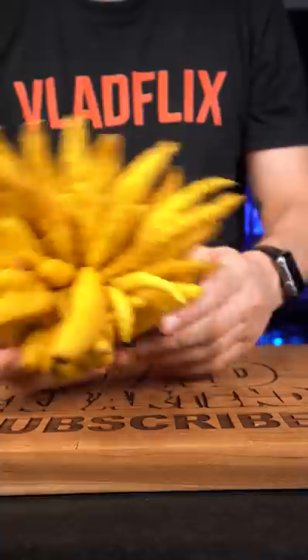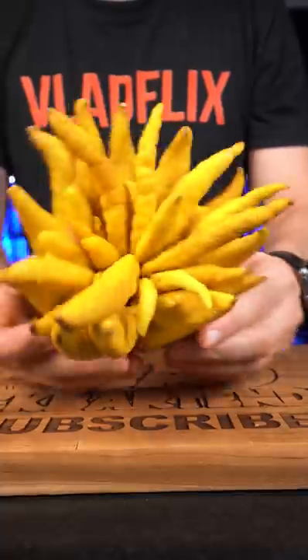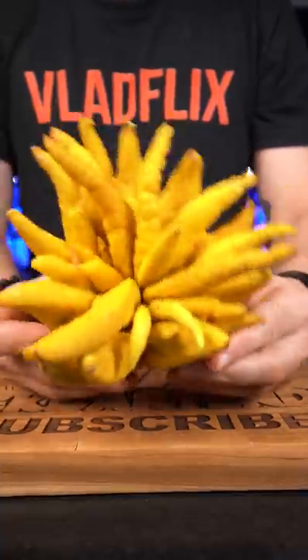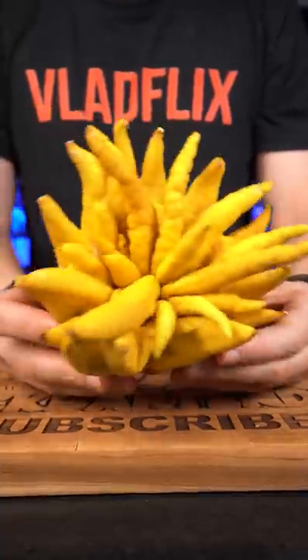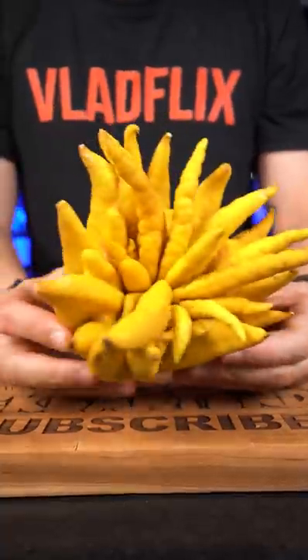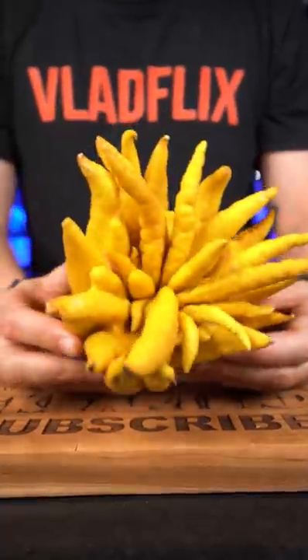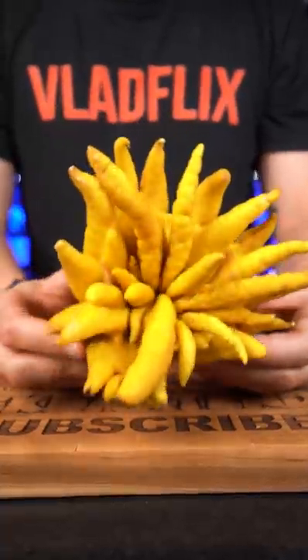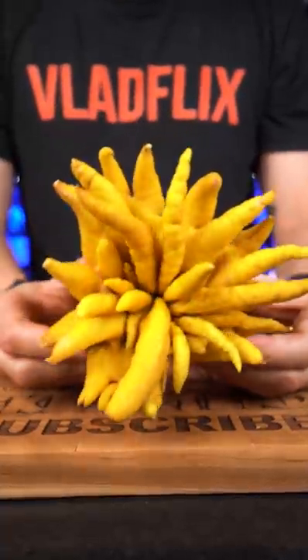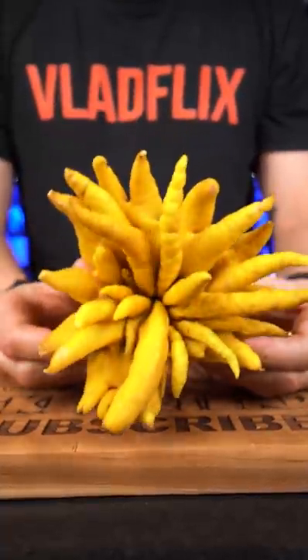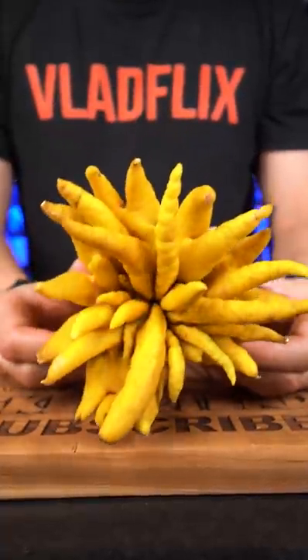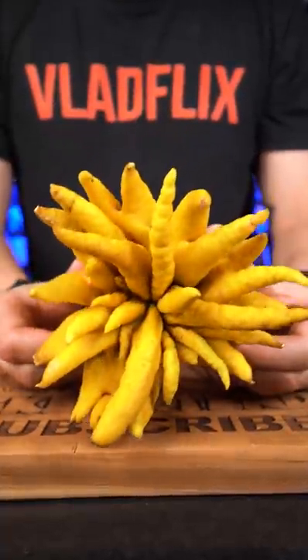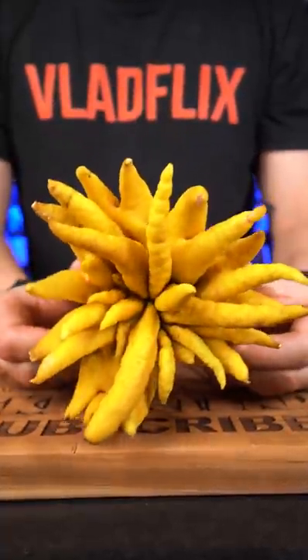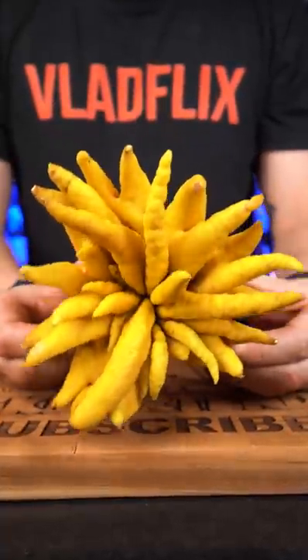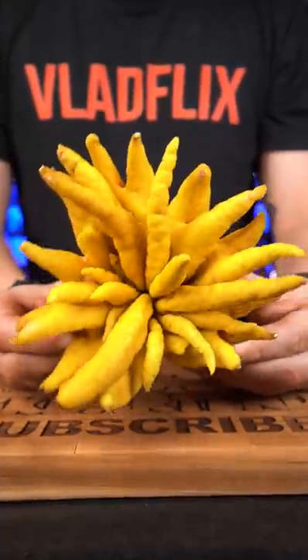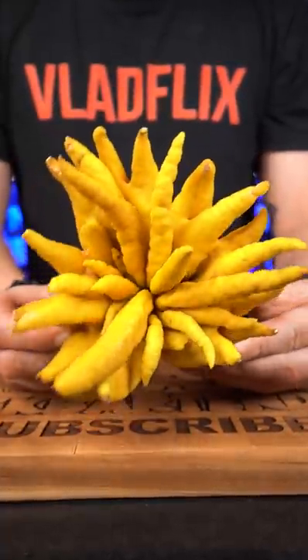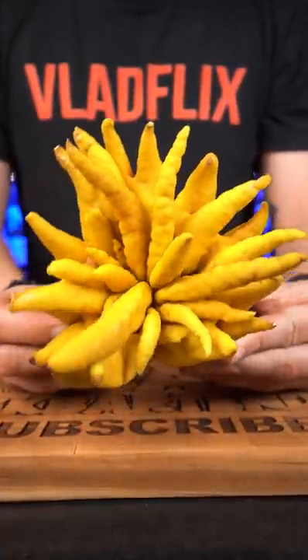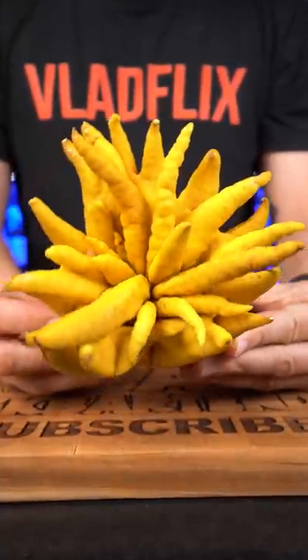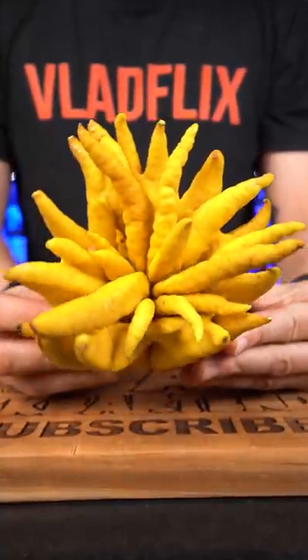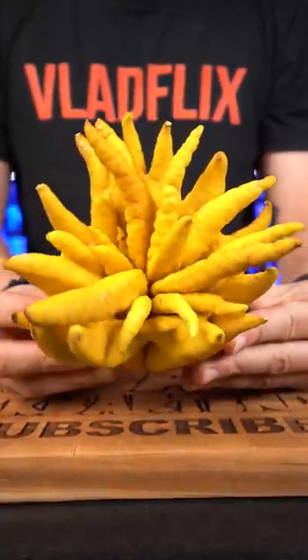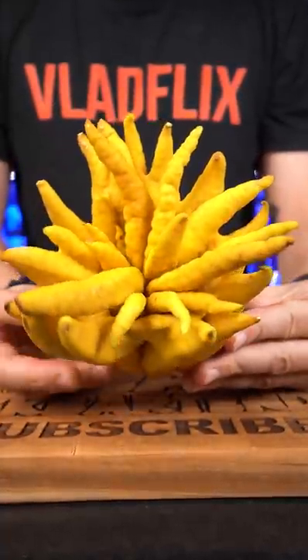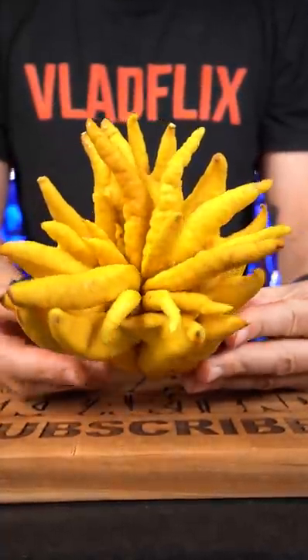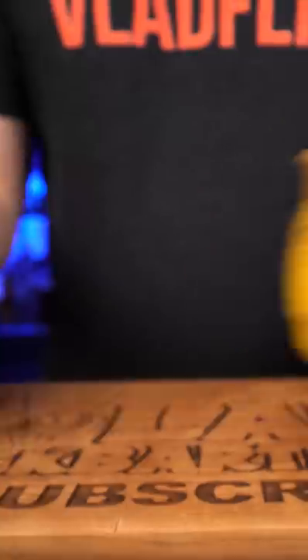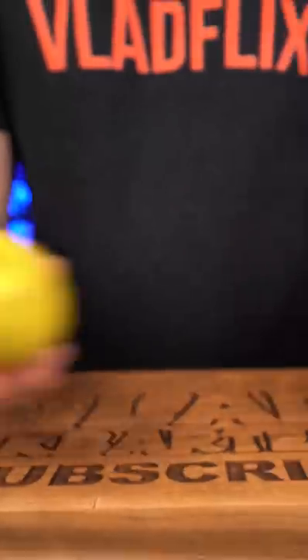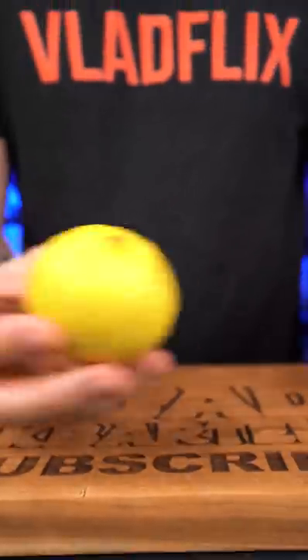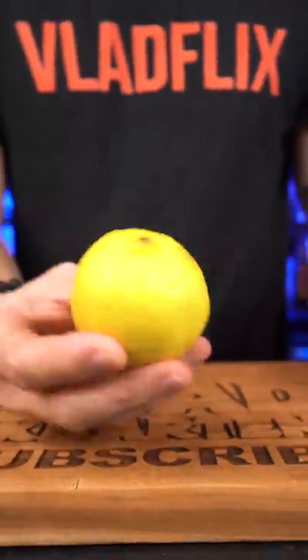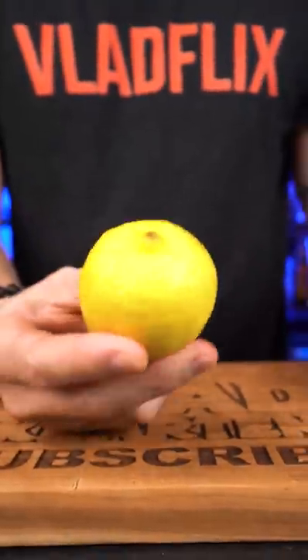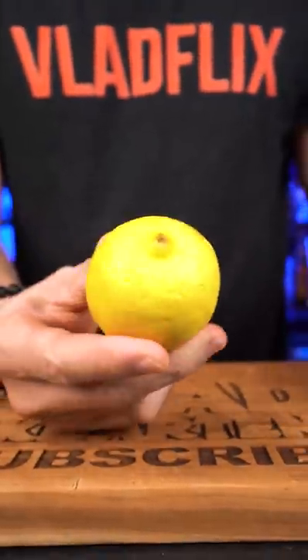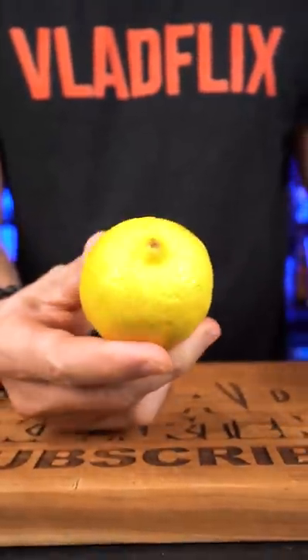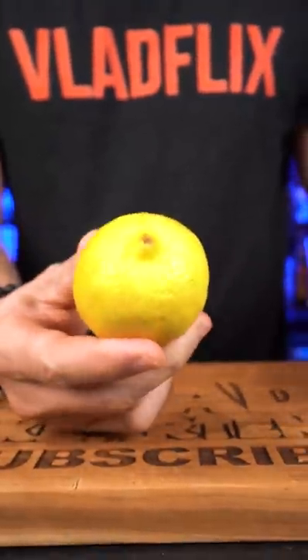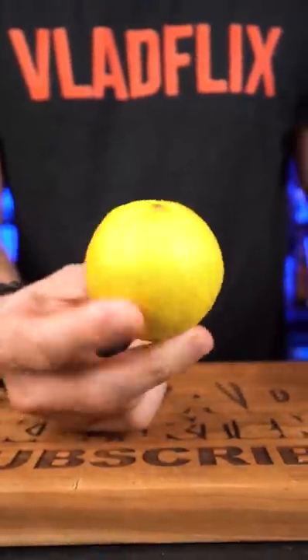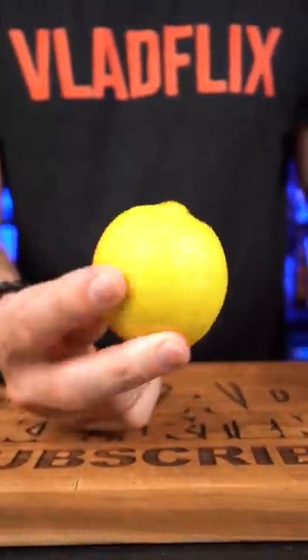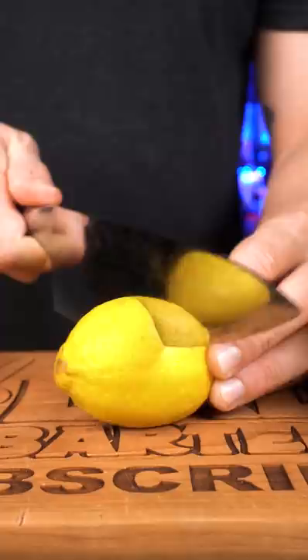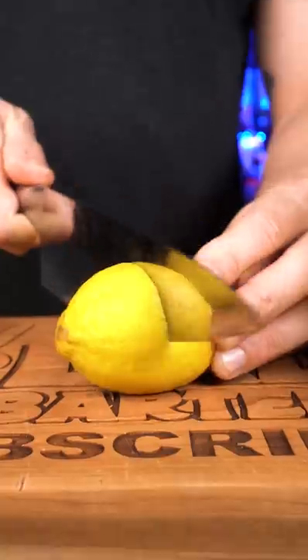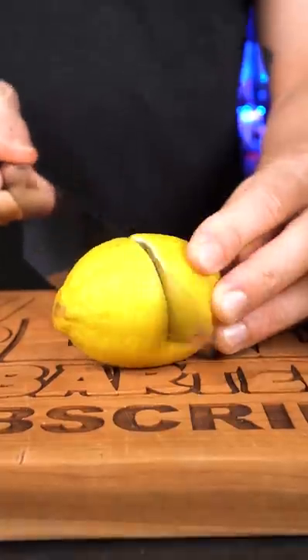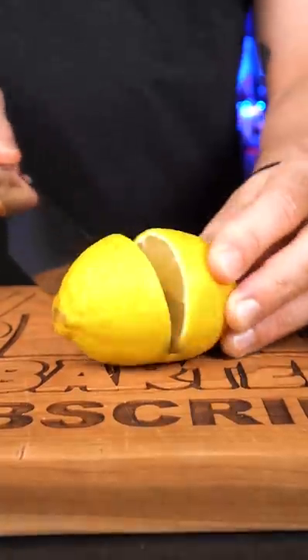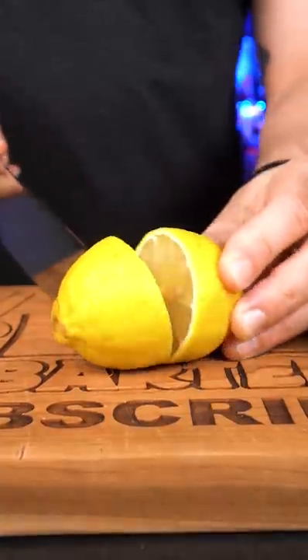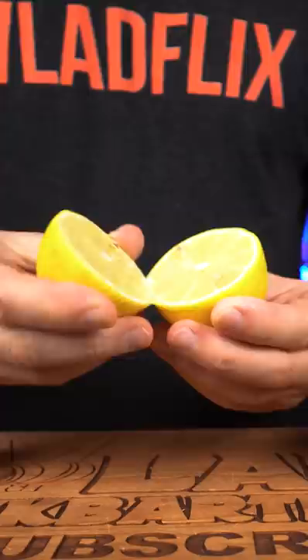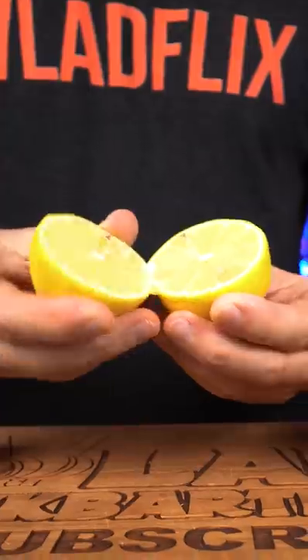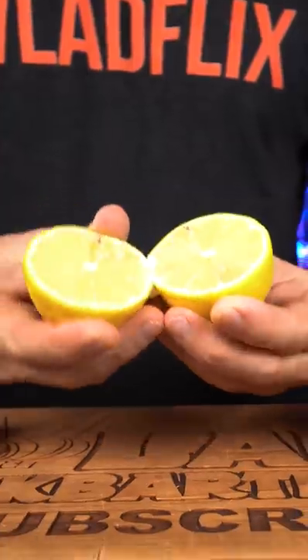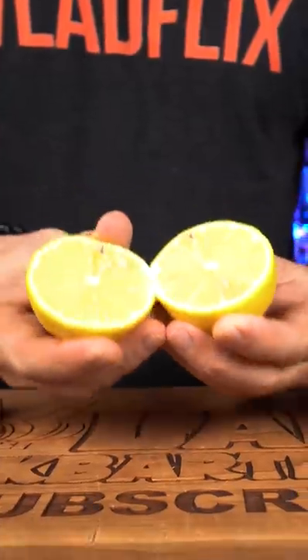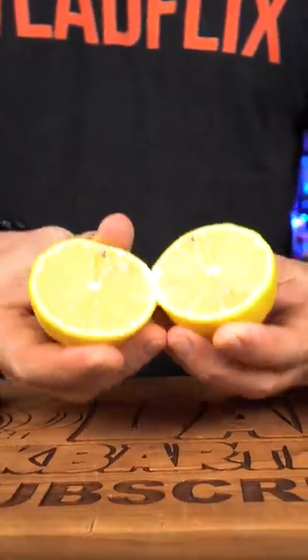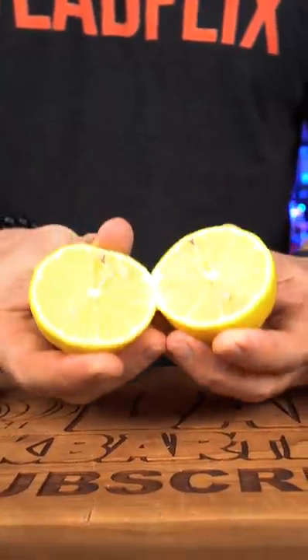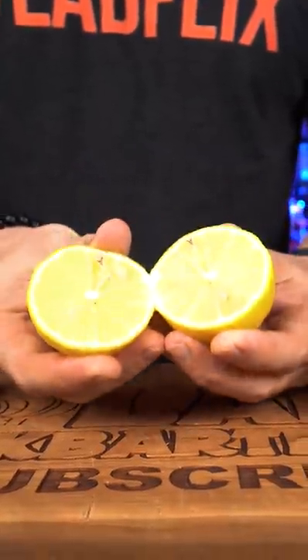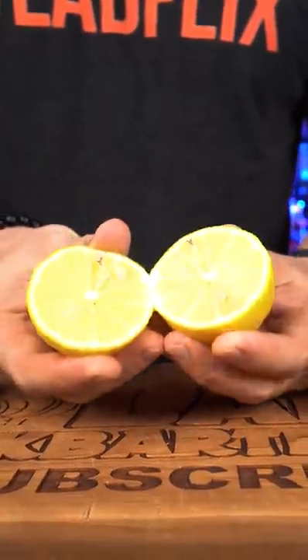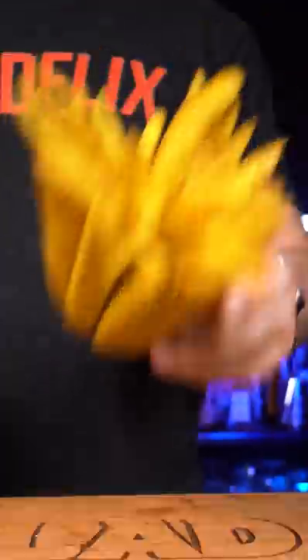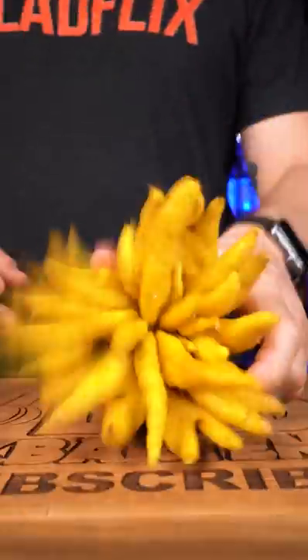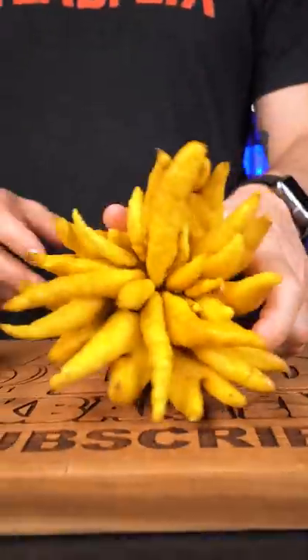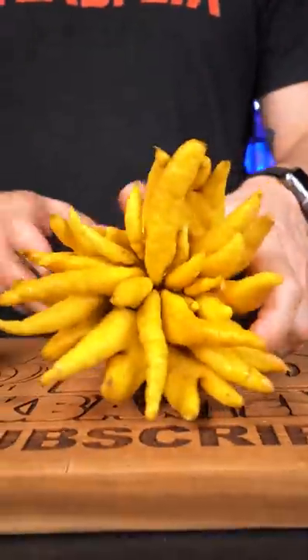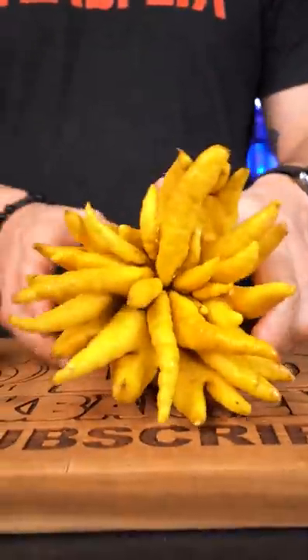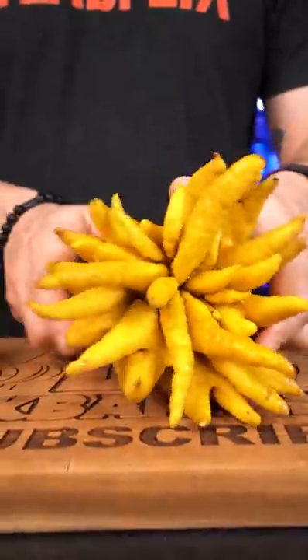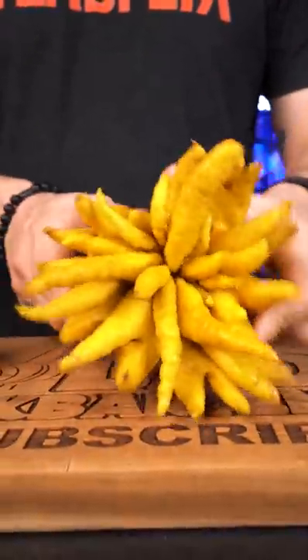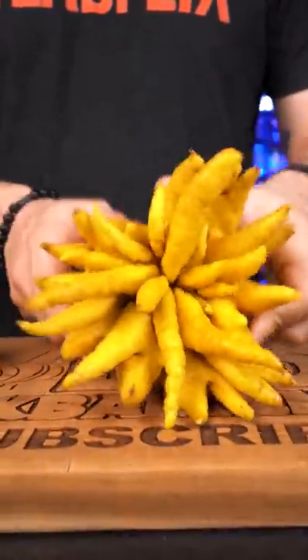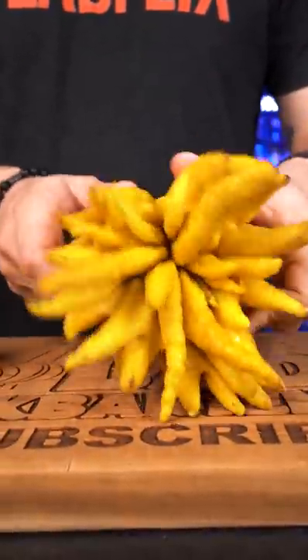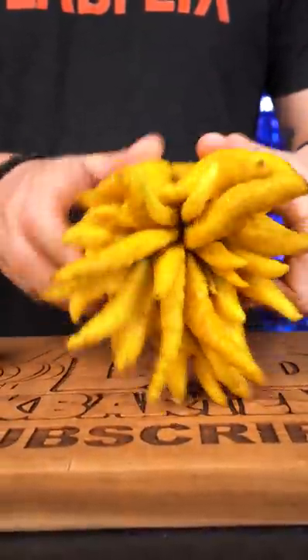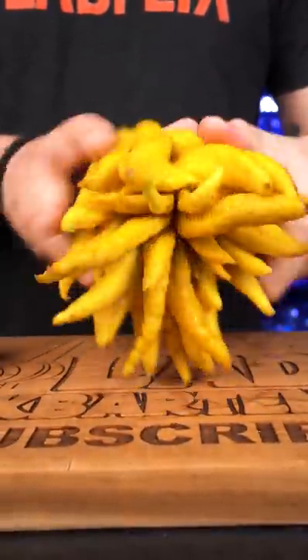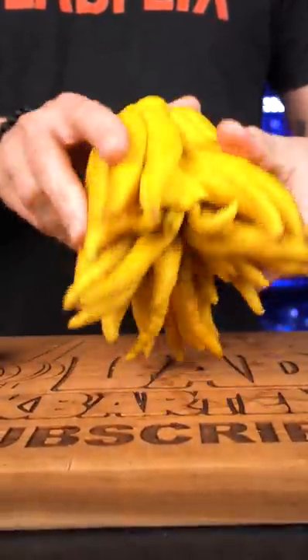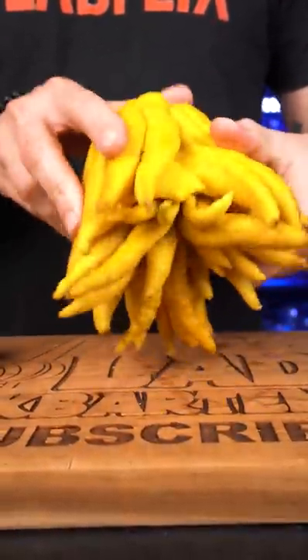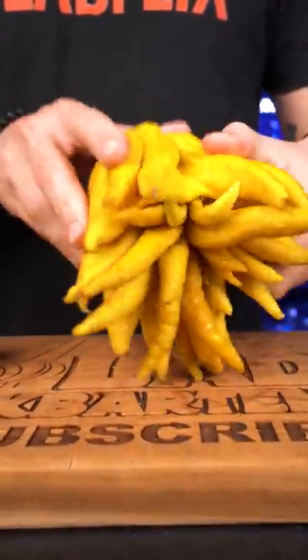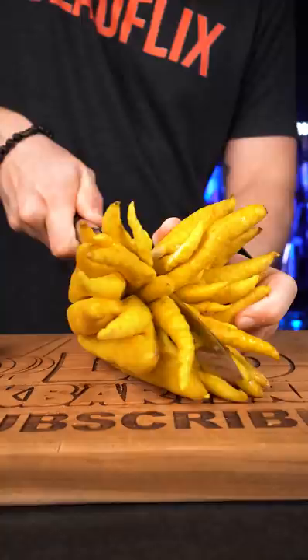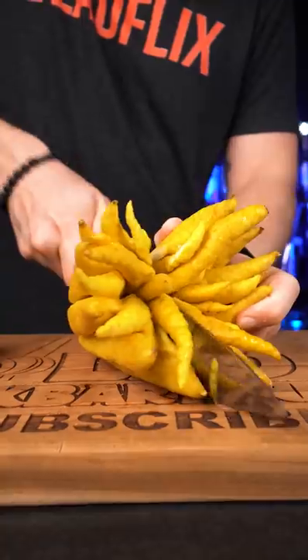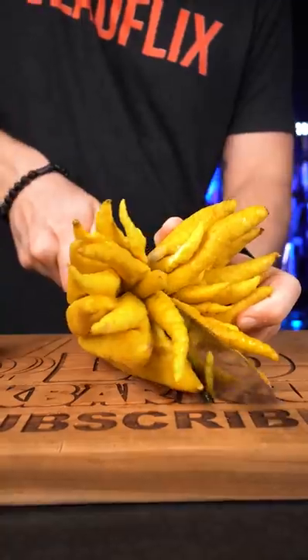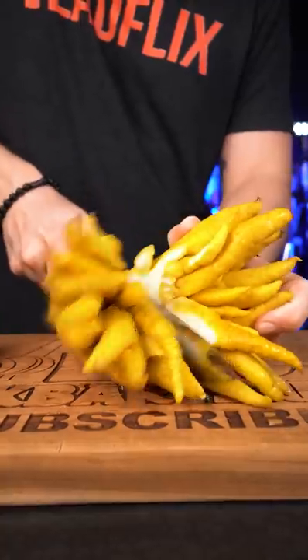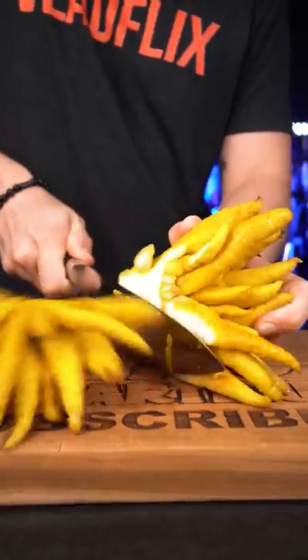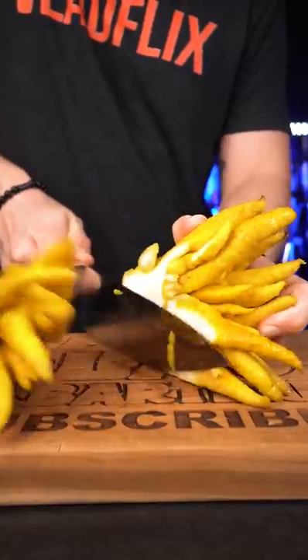This strange looking fruit is Buddha's hand. It is also known as lemon with fingers. It's a great ingredient for infusing spirits.